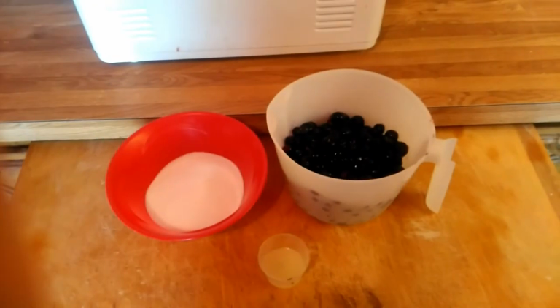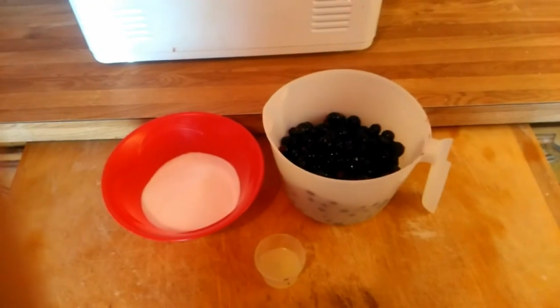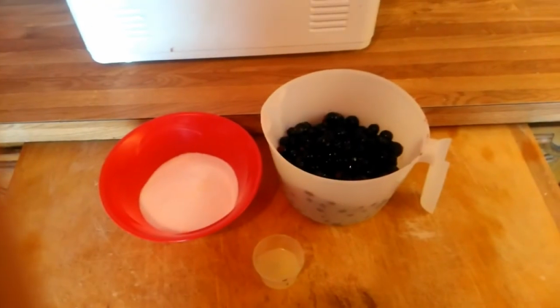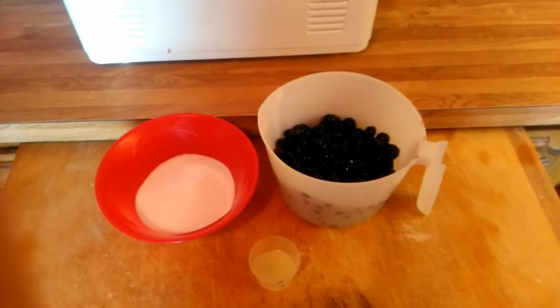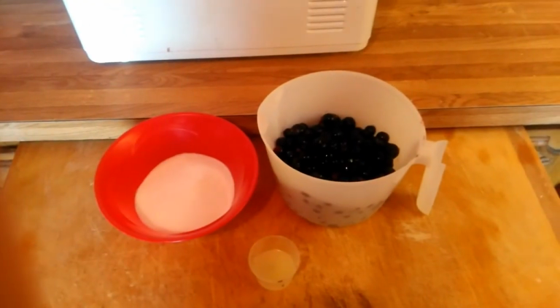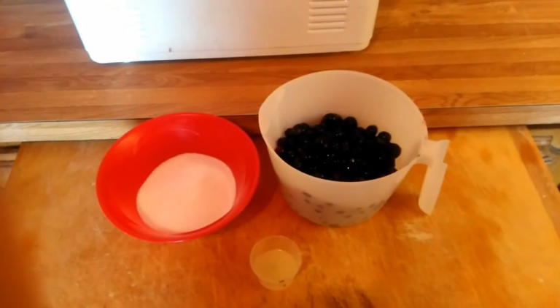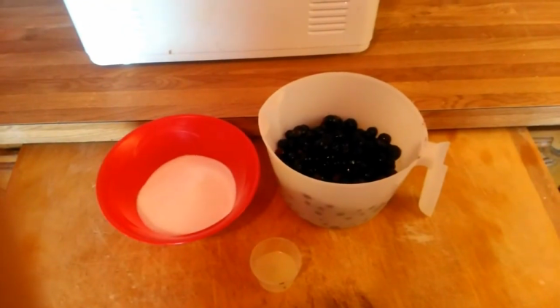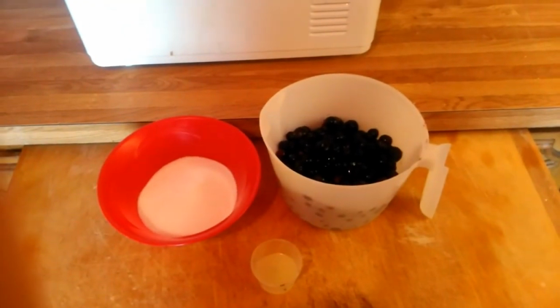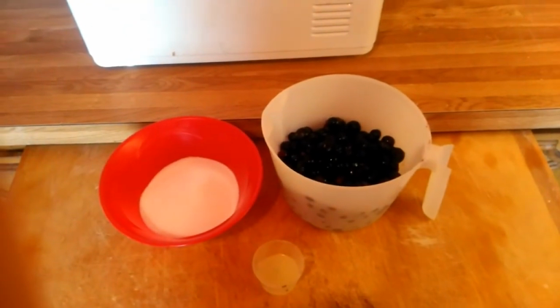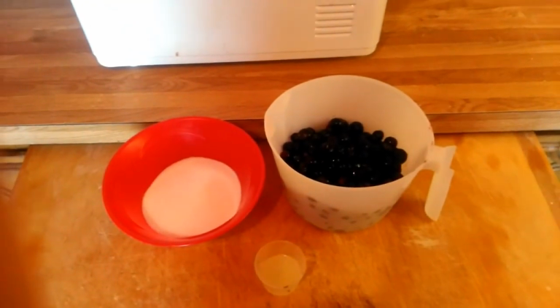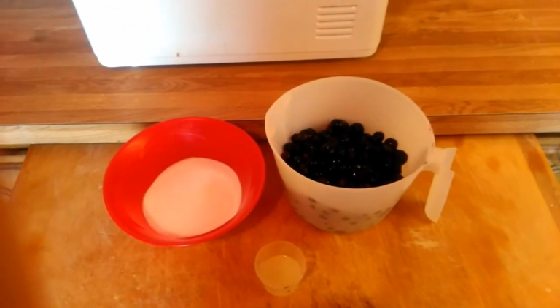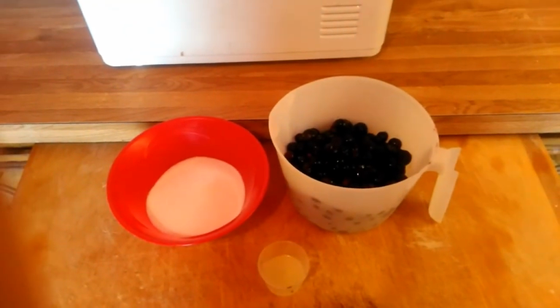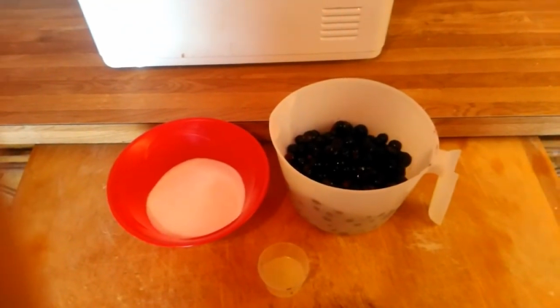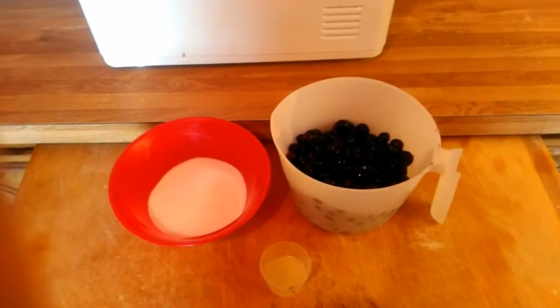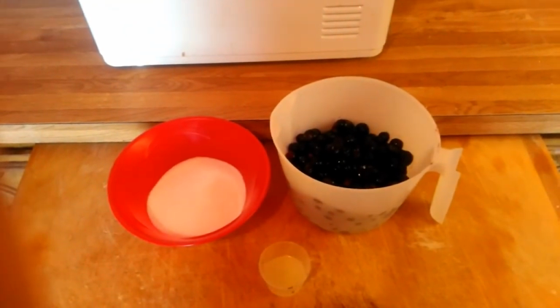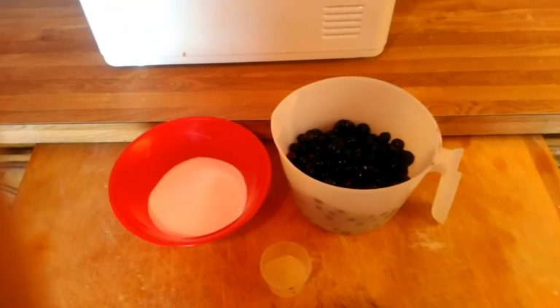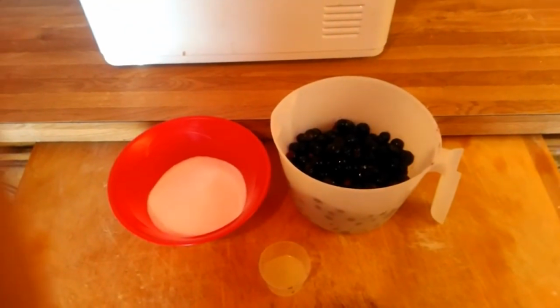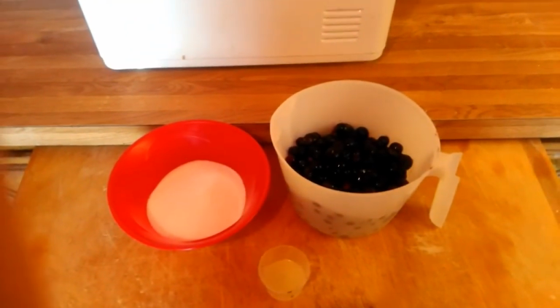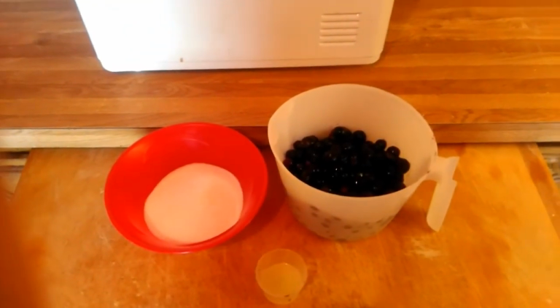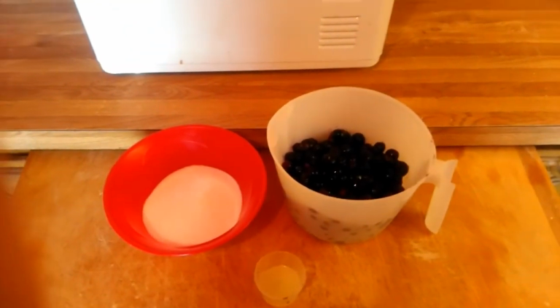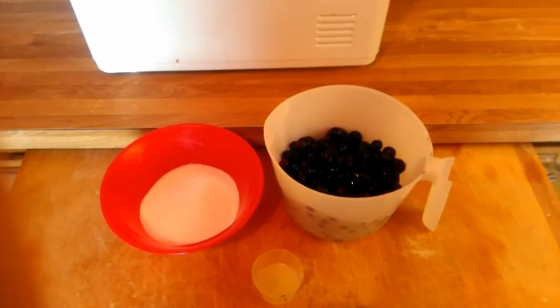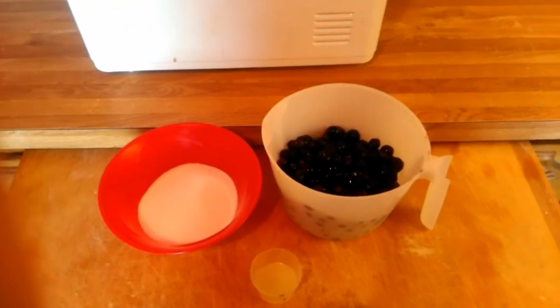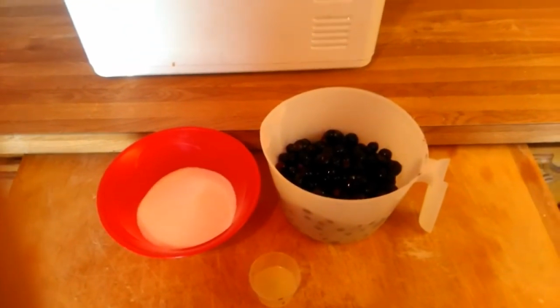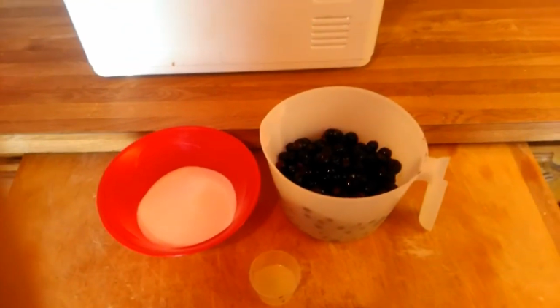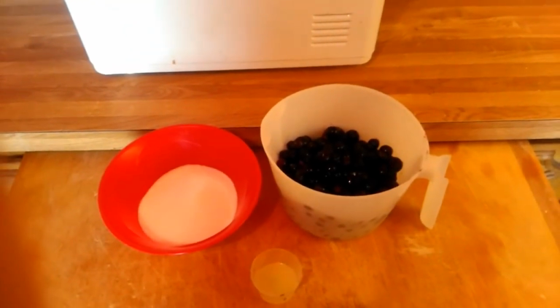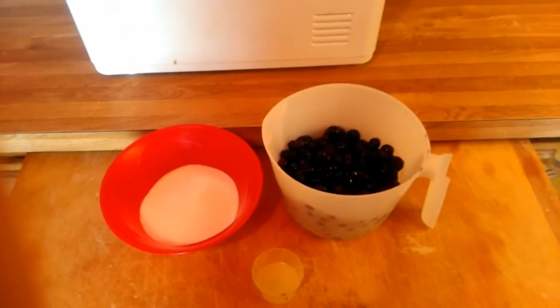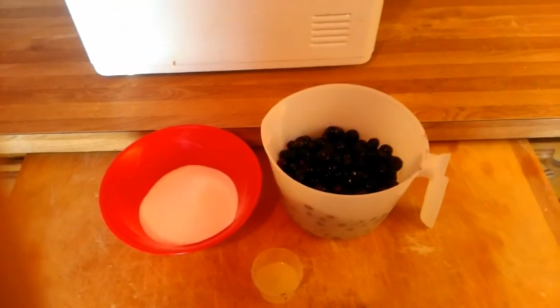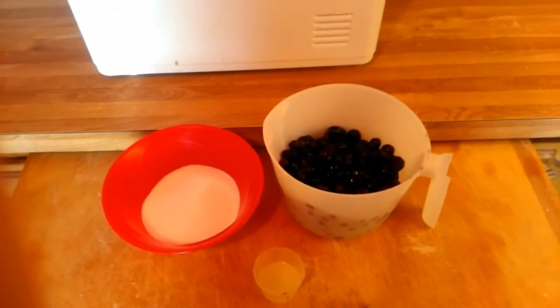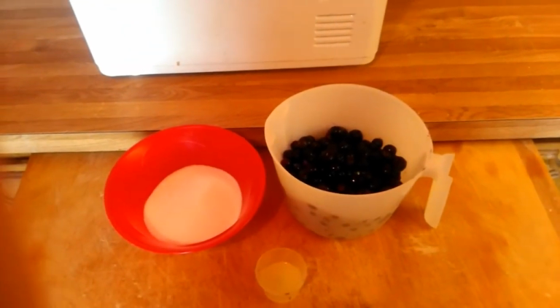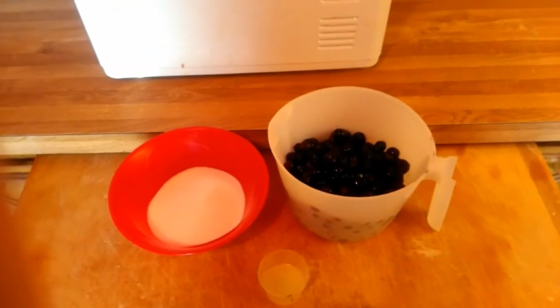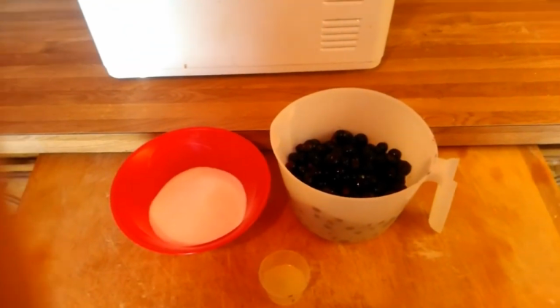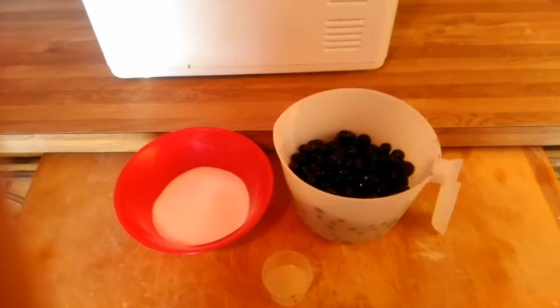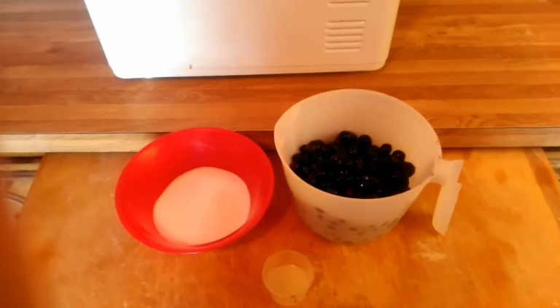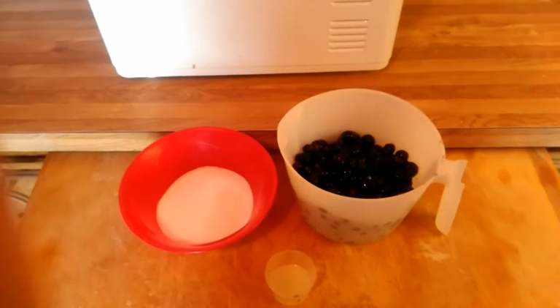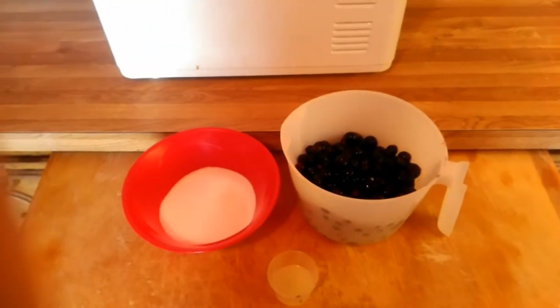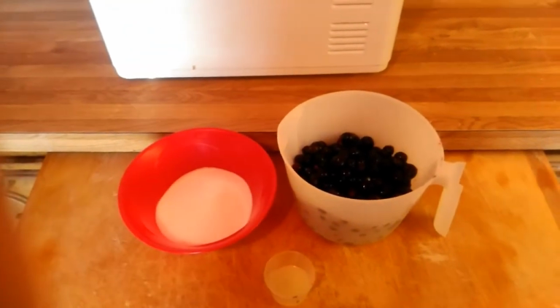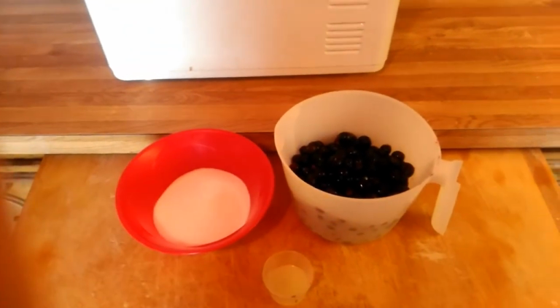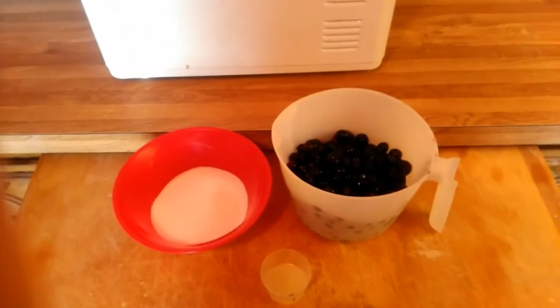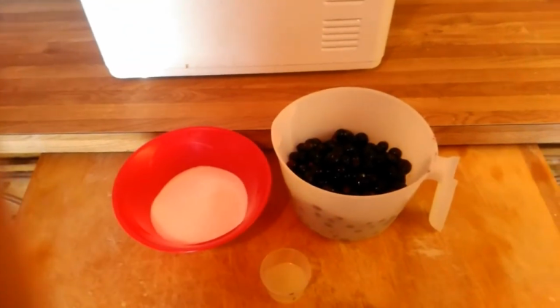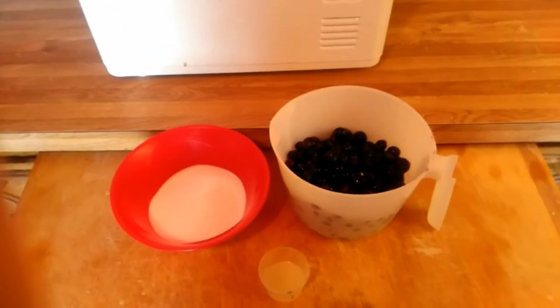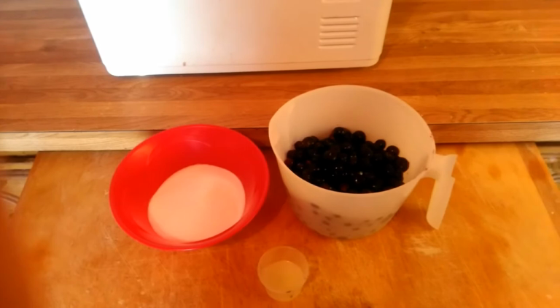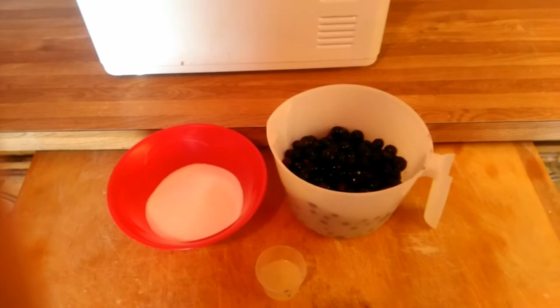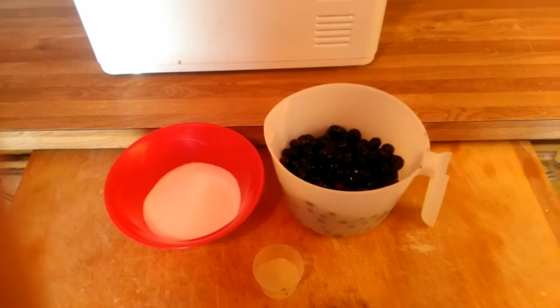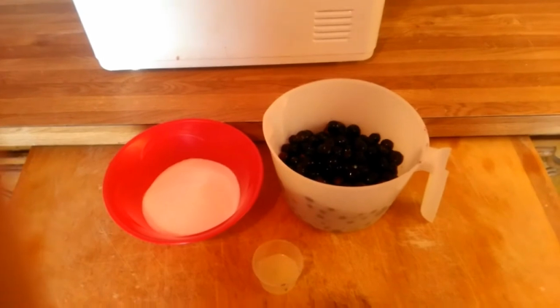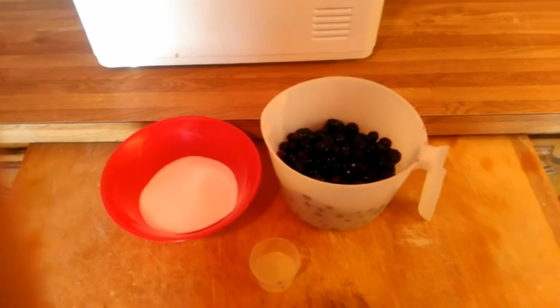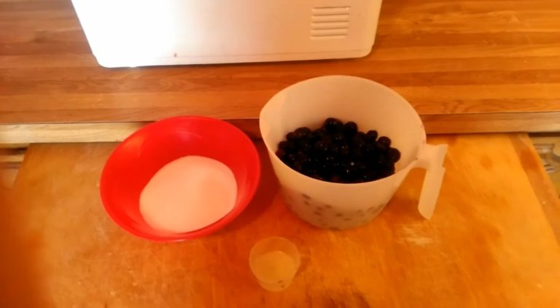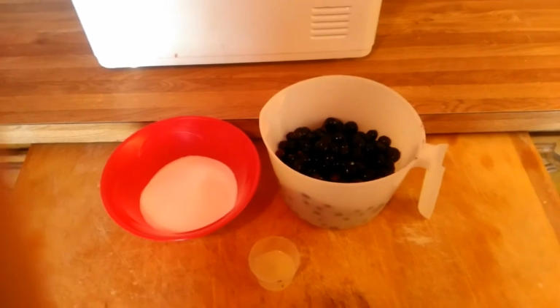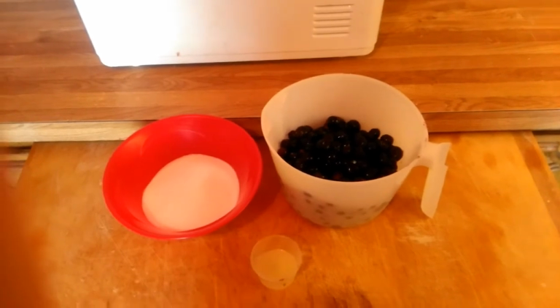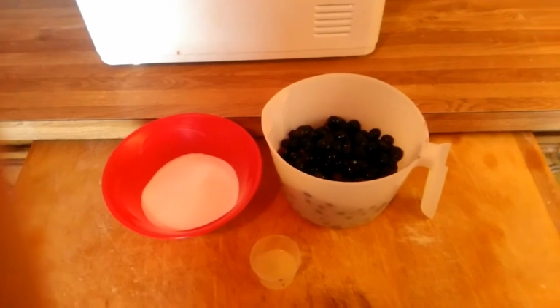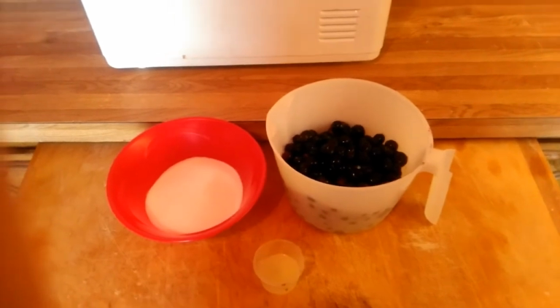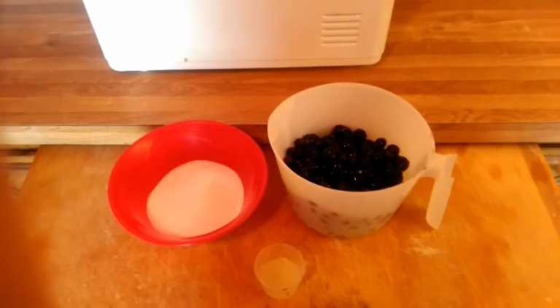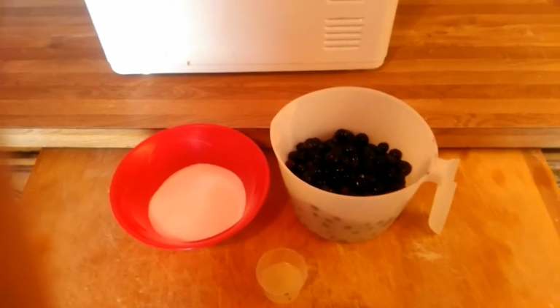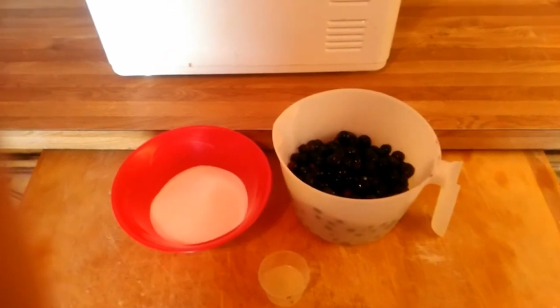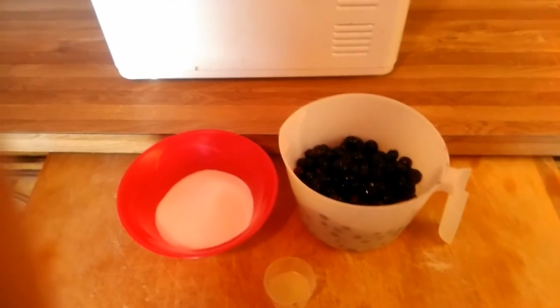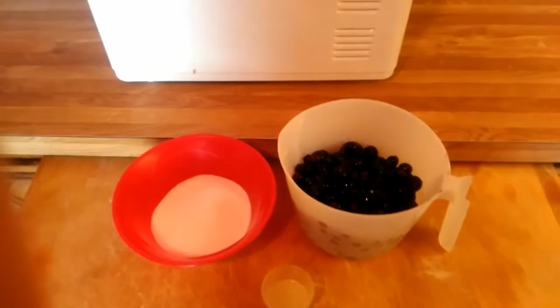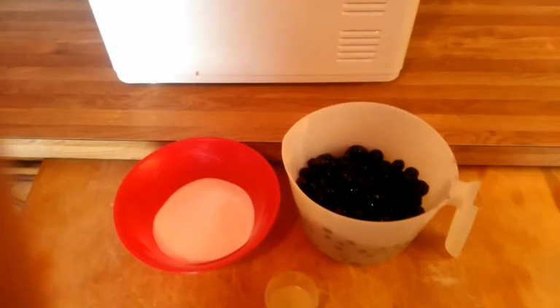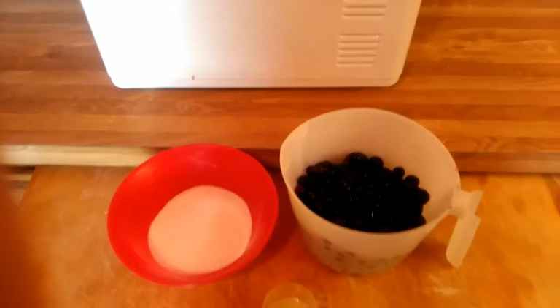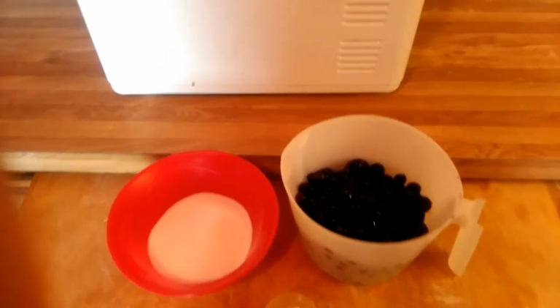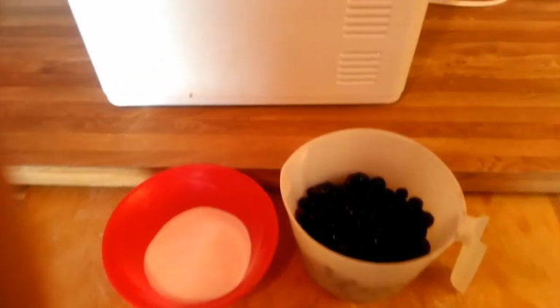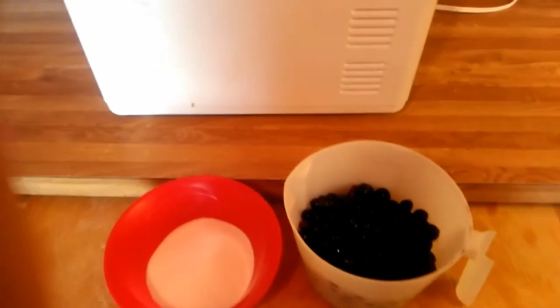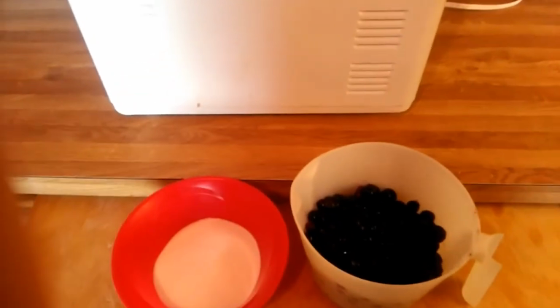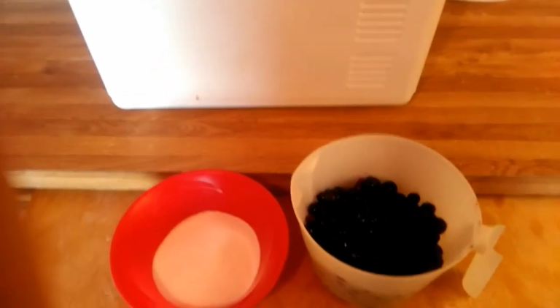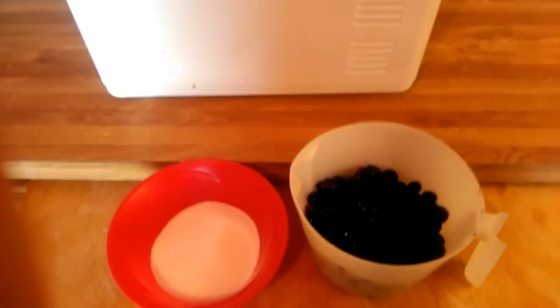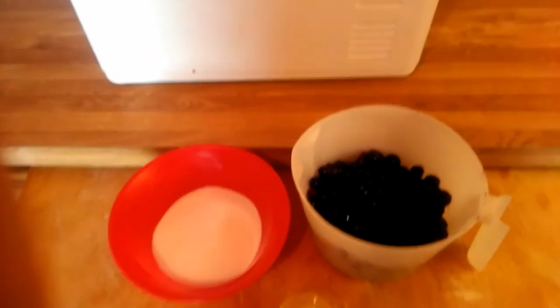Hi guys, BossyMomVlog here. This video is going to be a little different than what I usually do. This is going to be a cooking recipe.